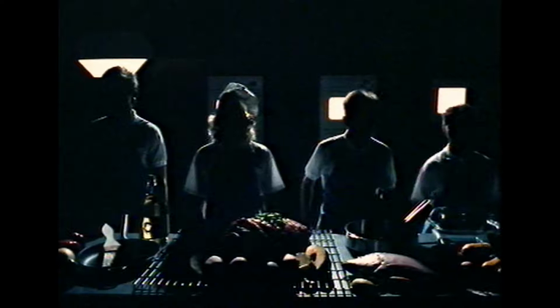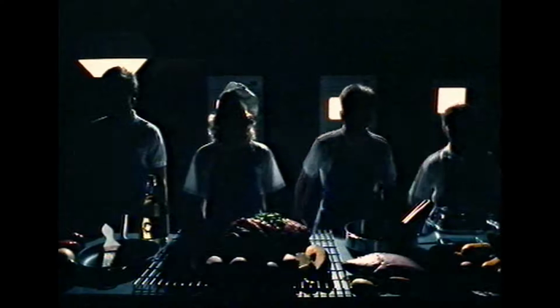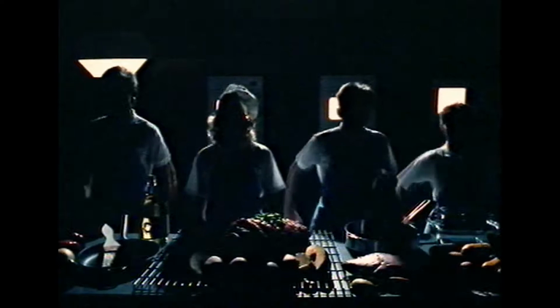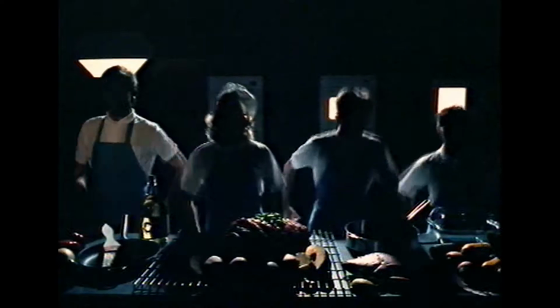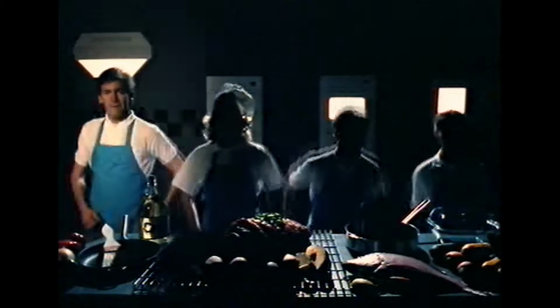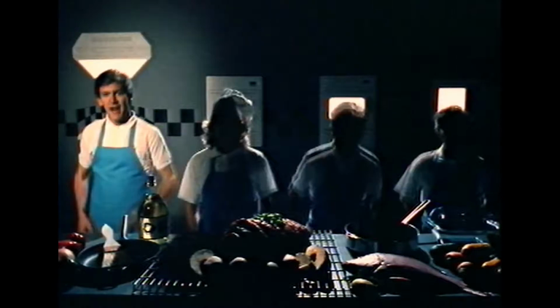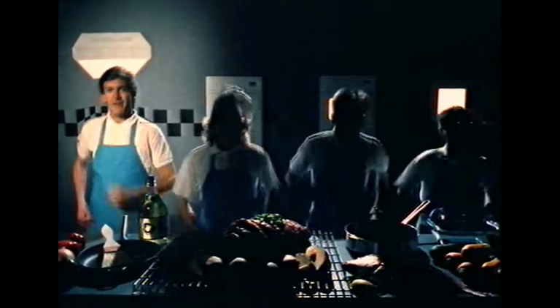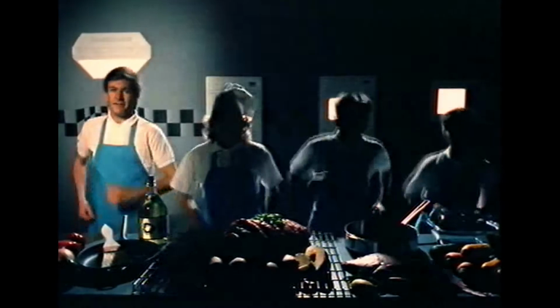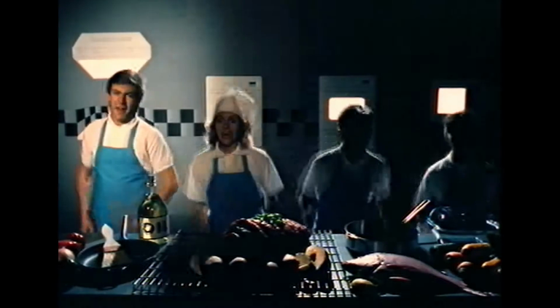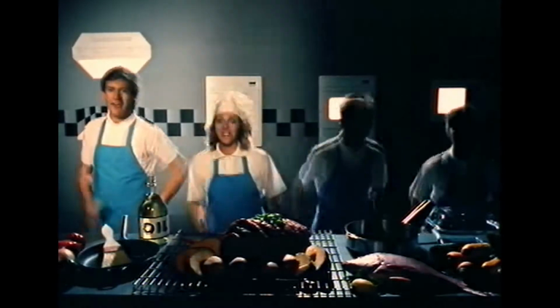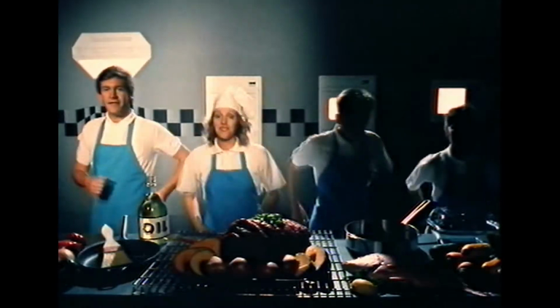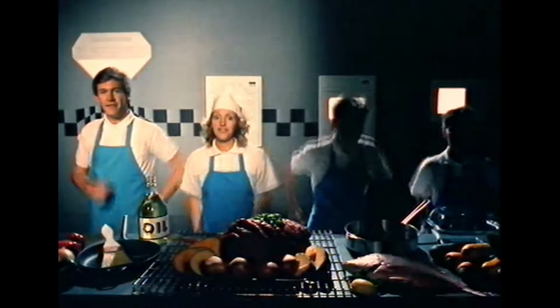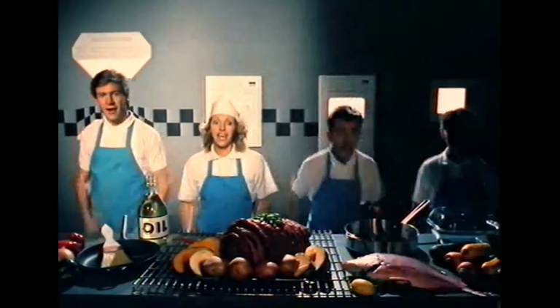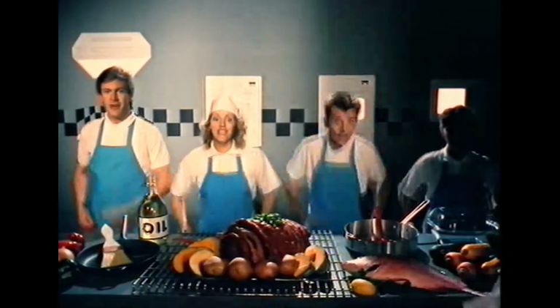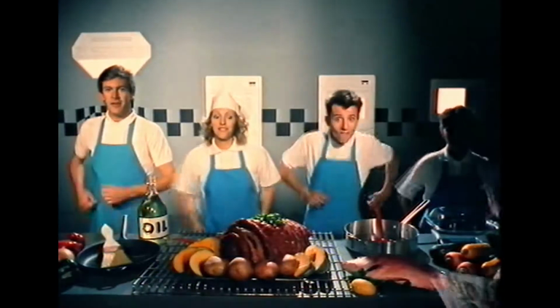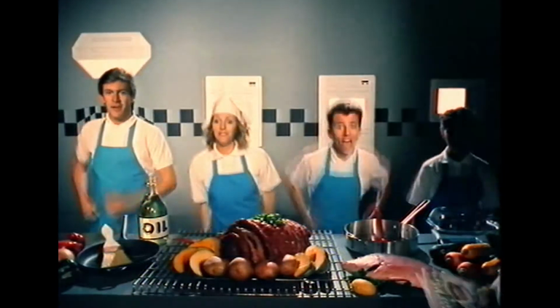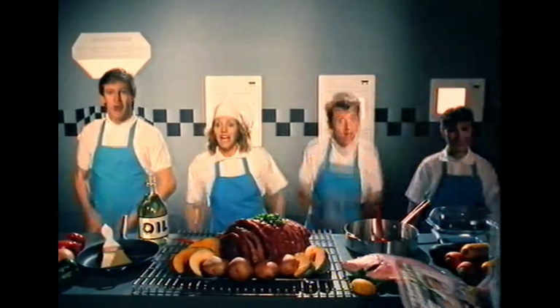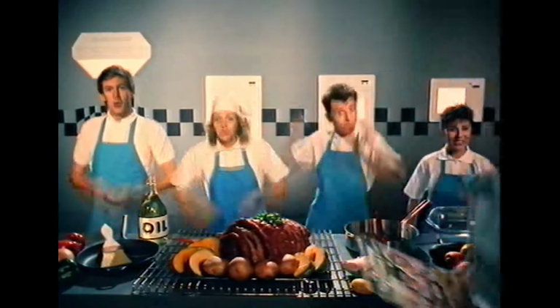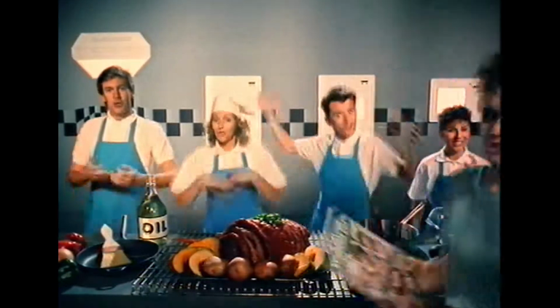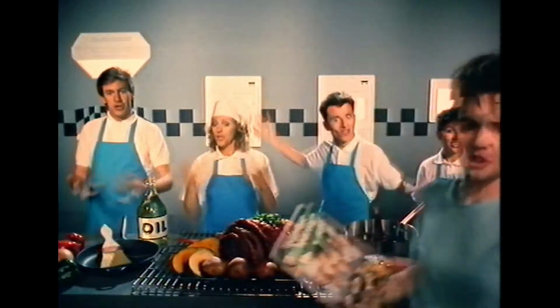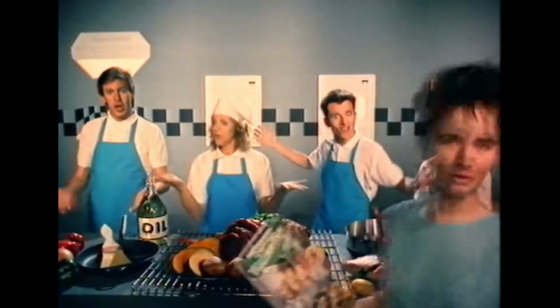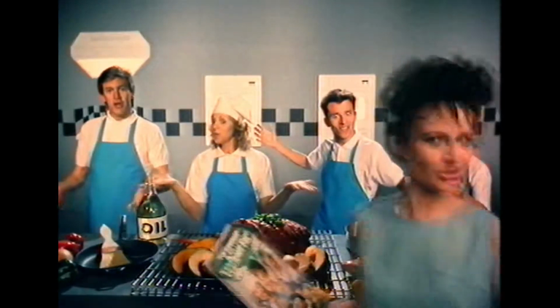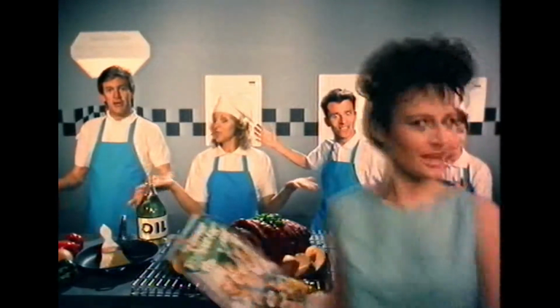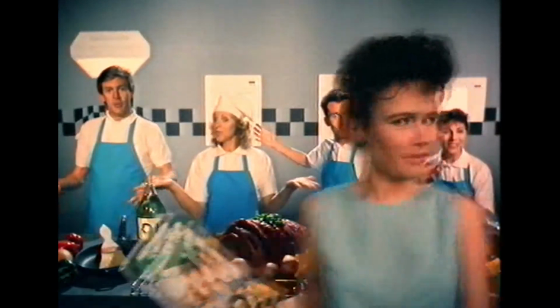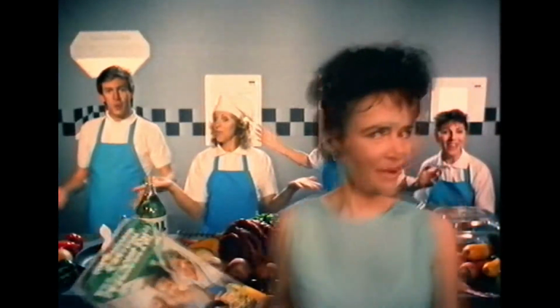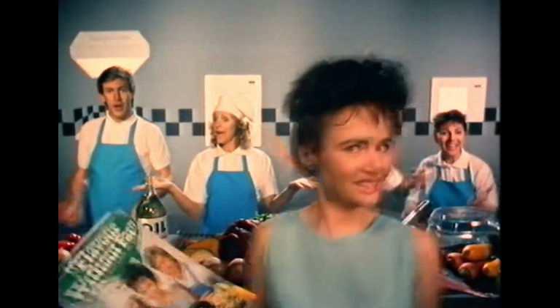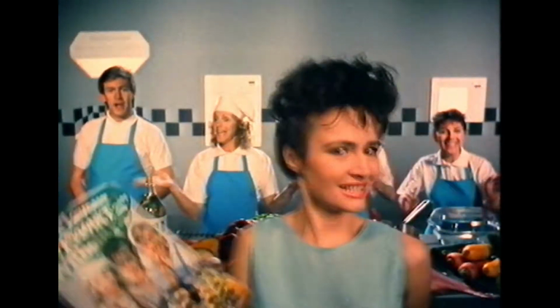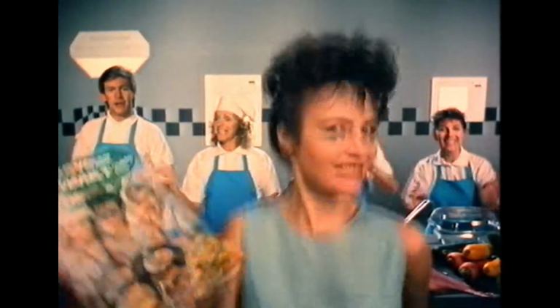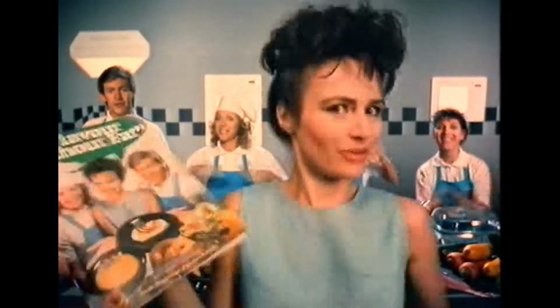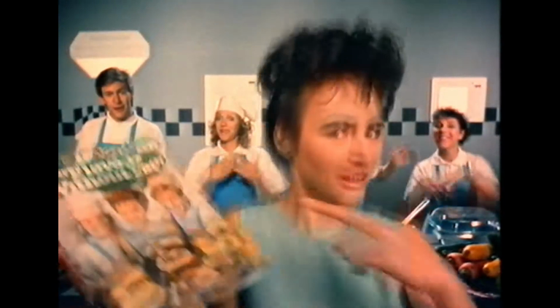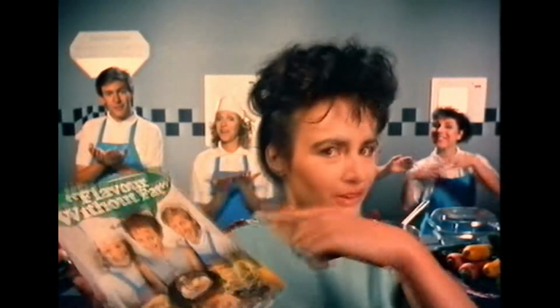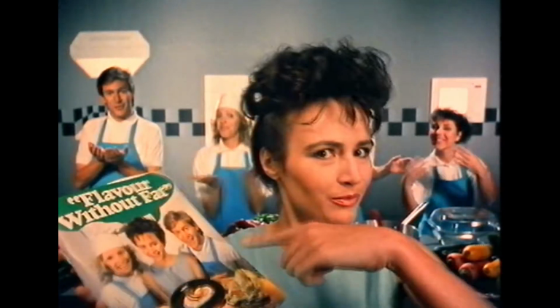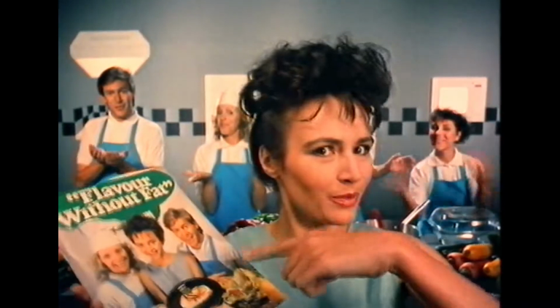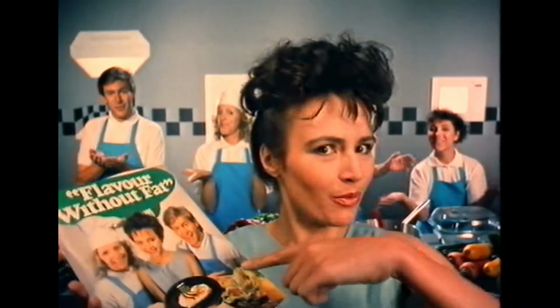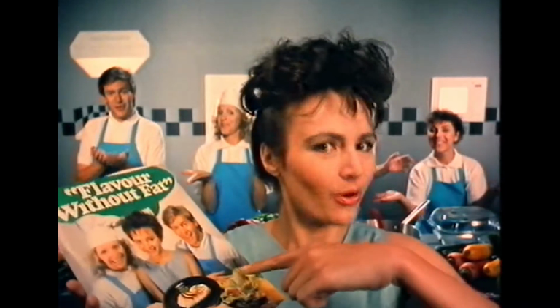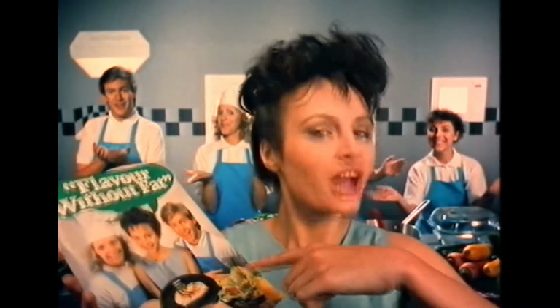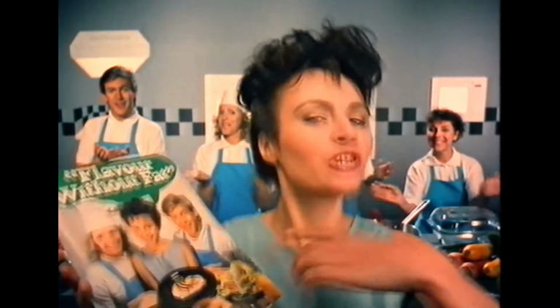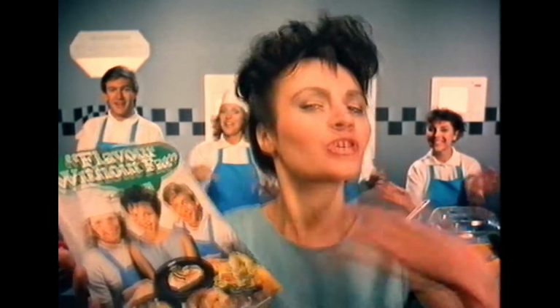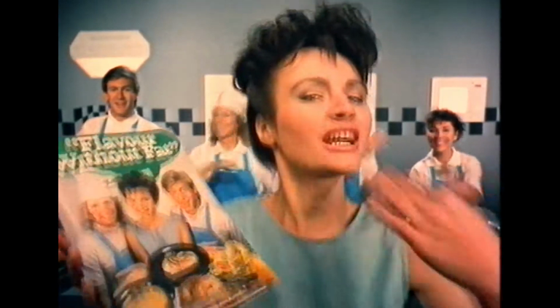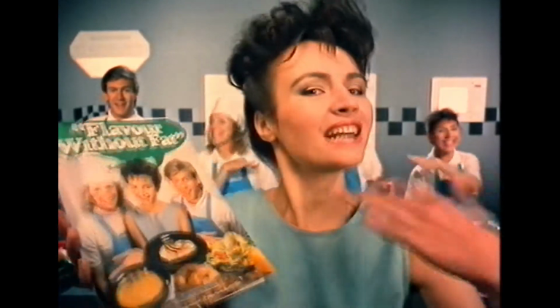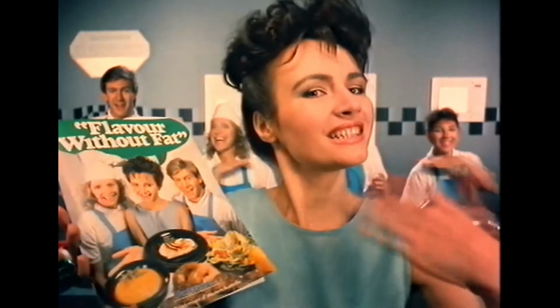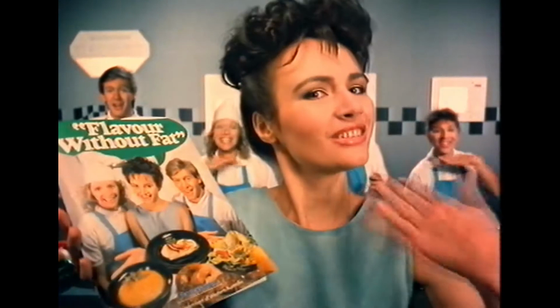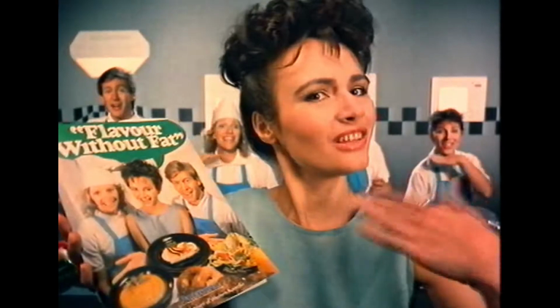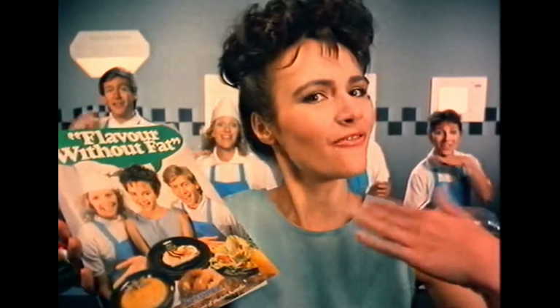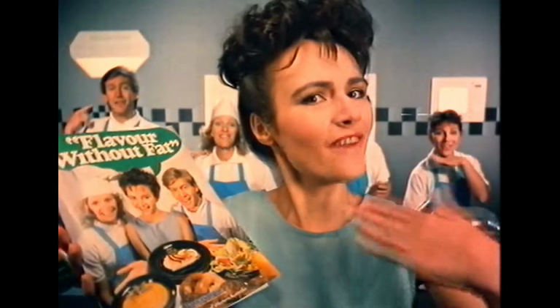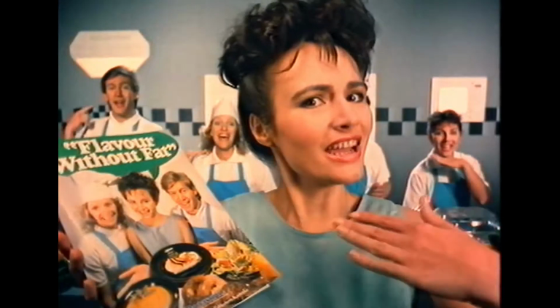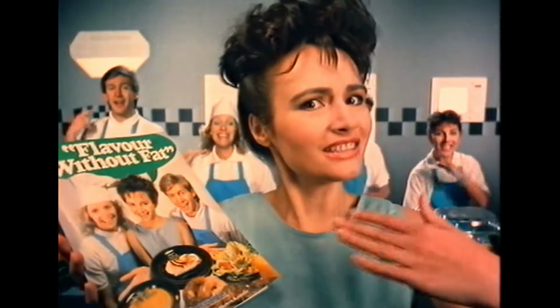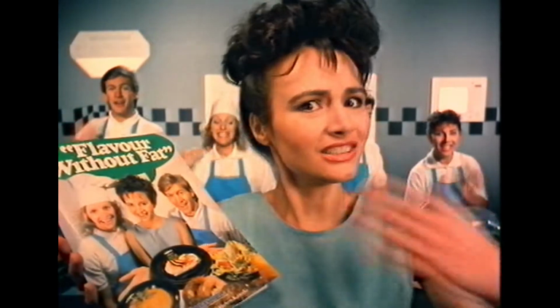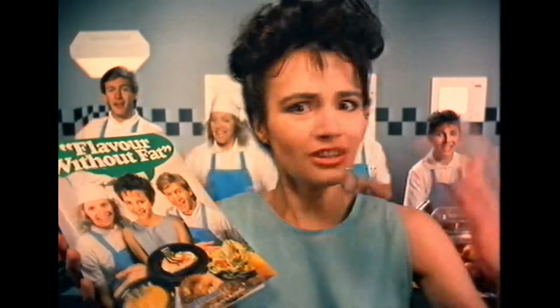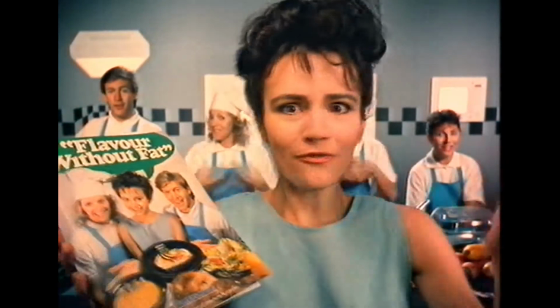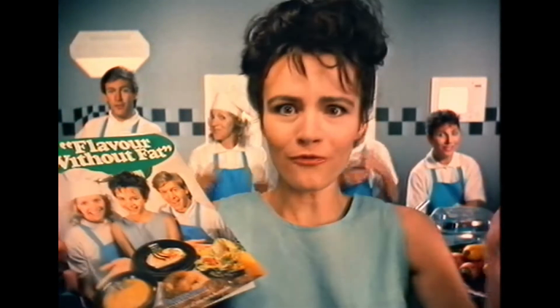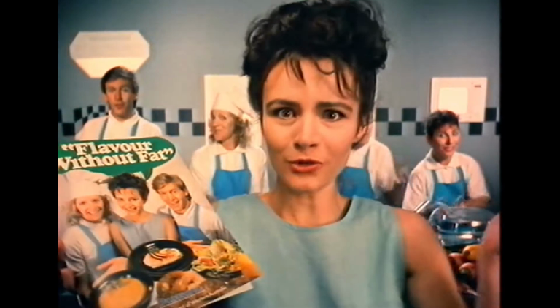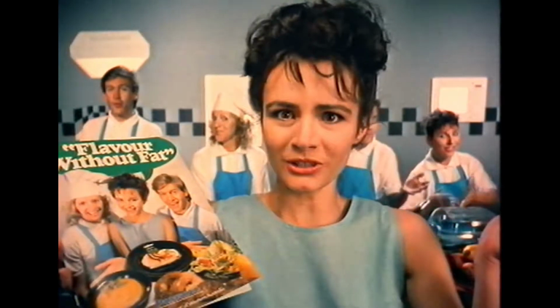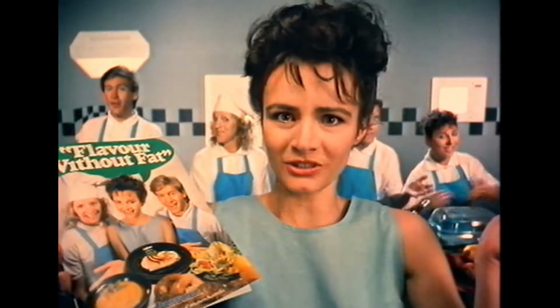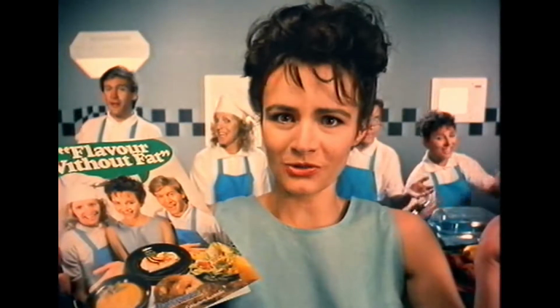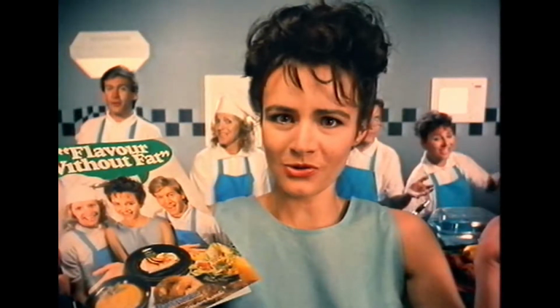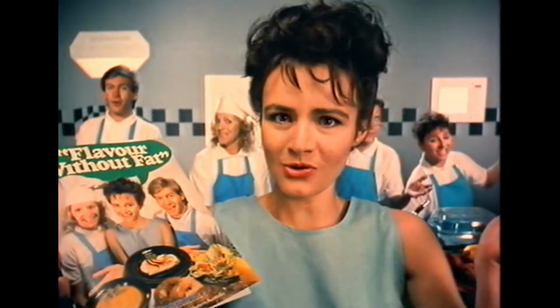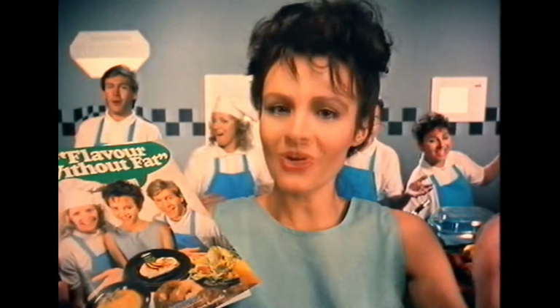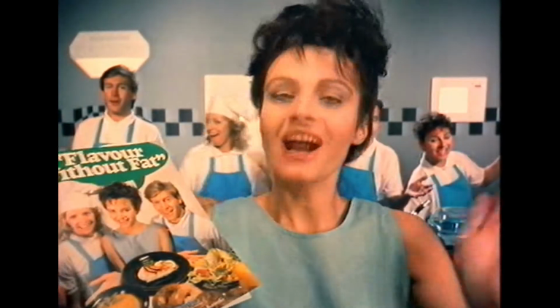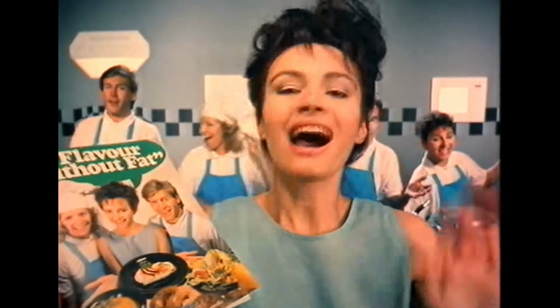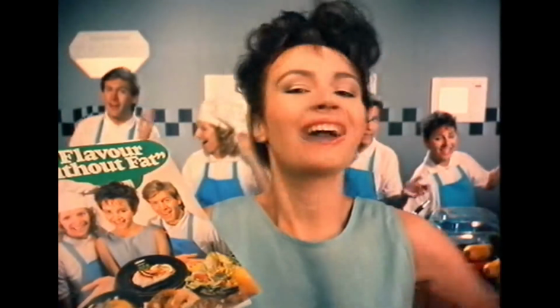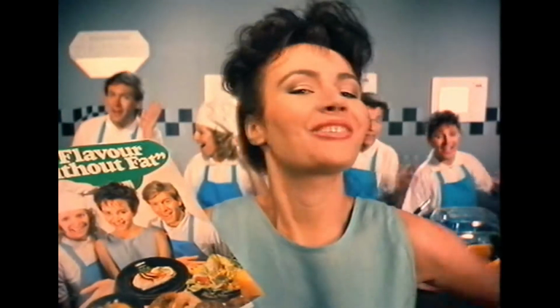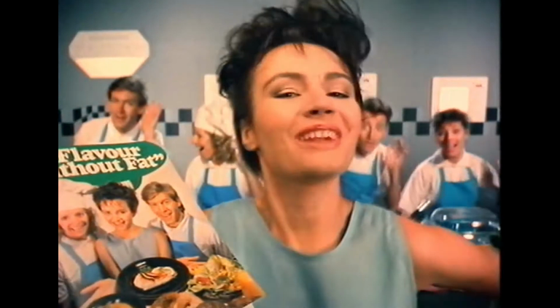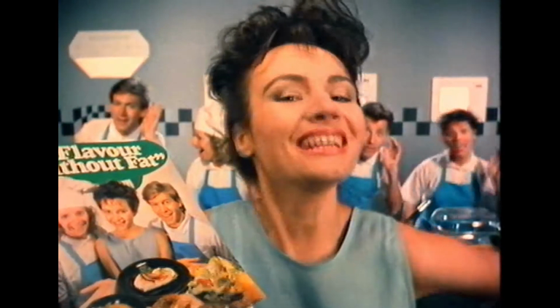Fat, fat, fat, fat. We'll show you some ways straight from the book to cut down on the fat in the food that you cook. Are you ready?